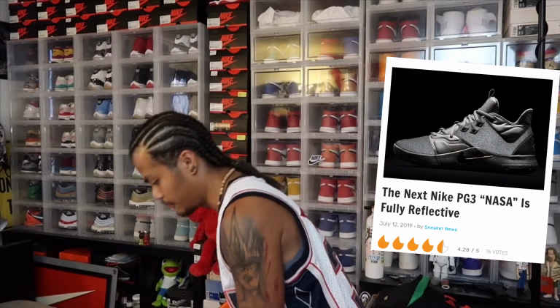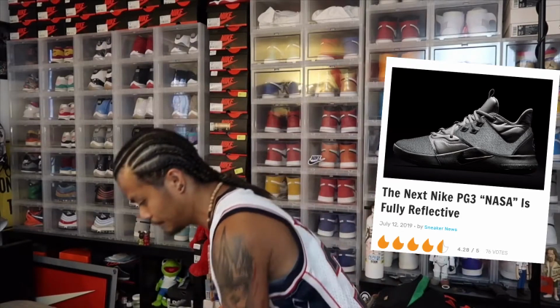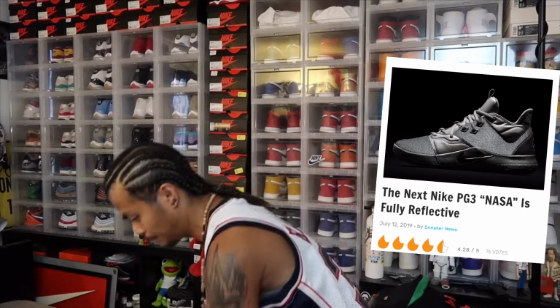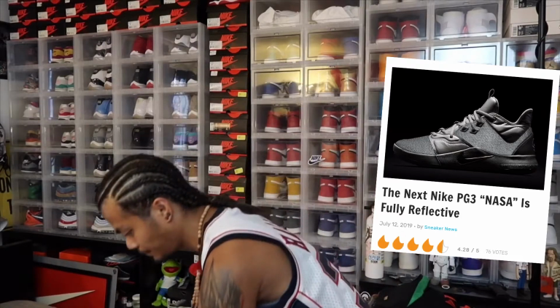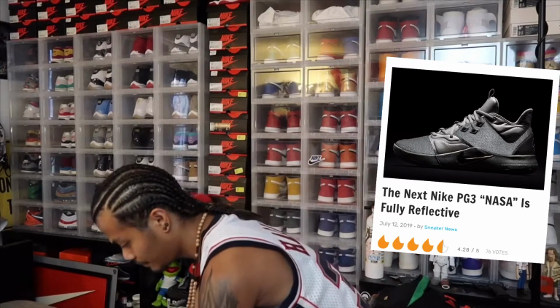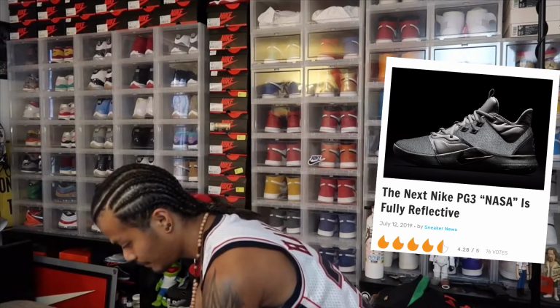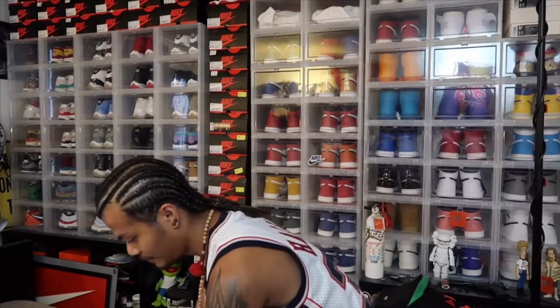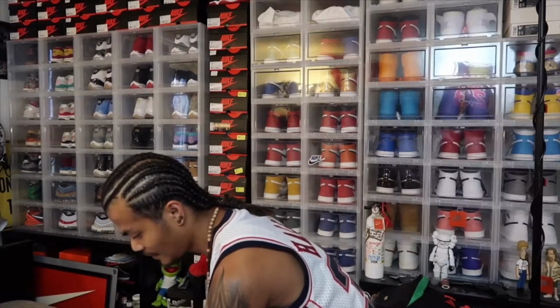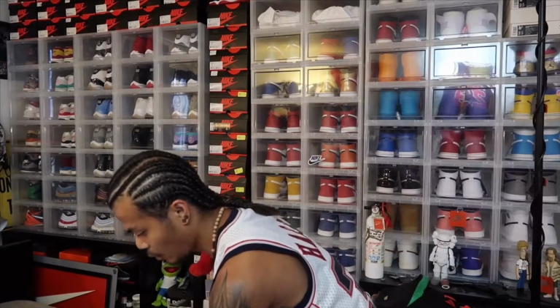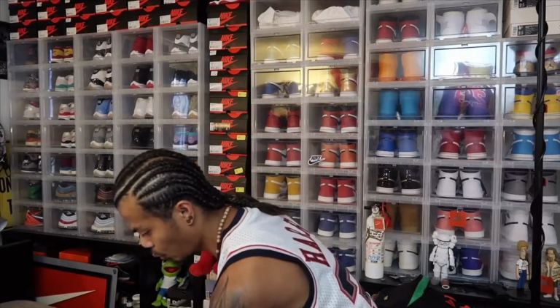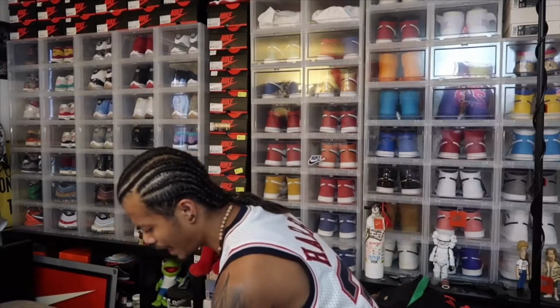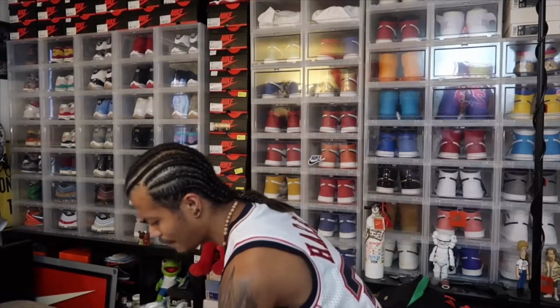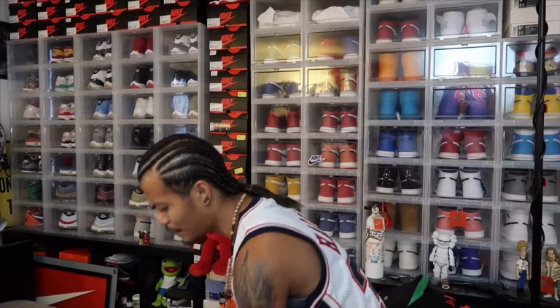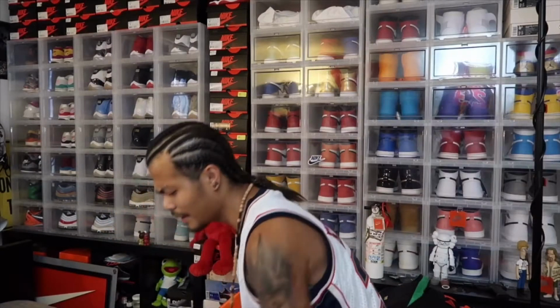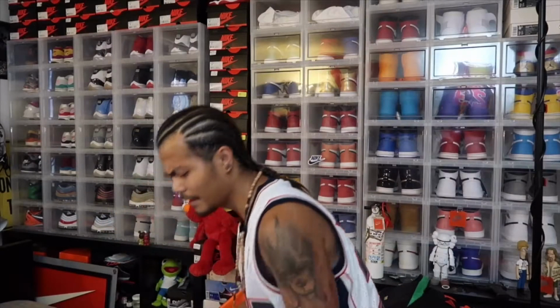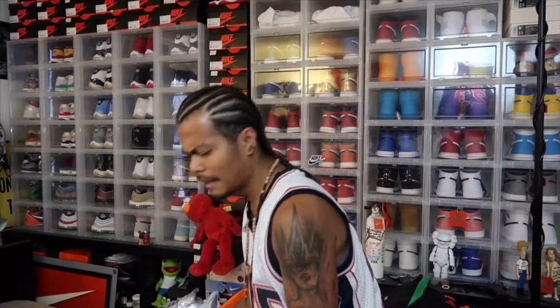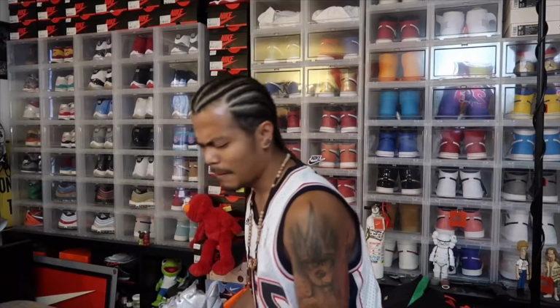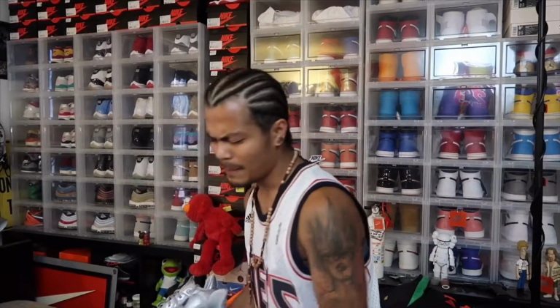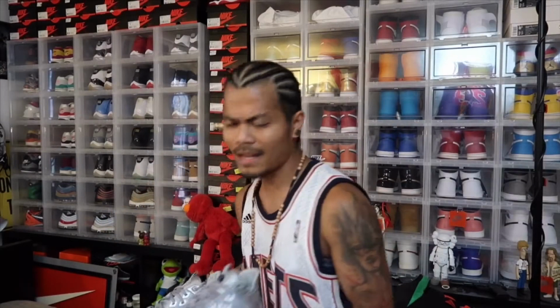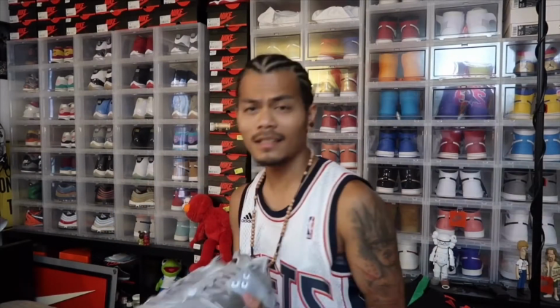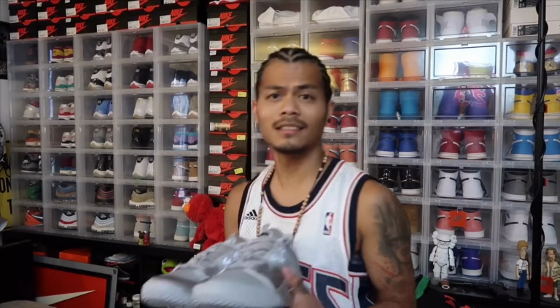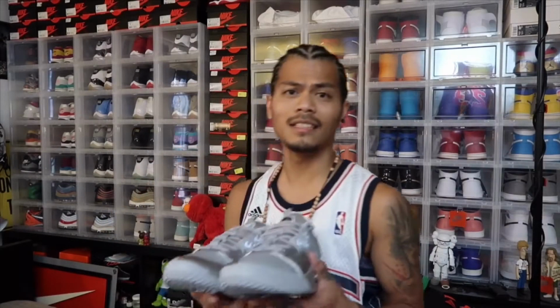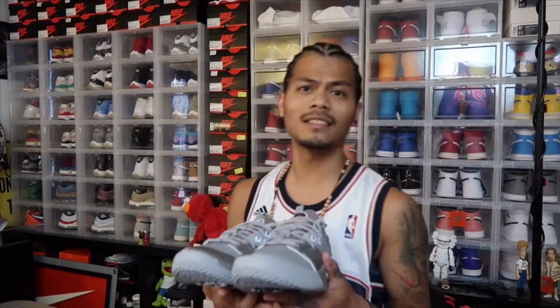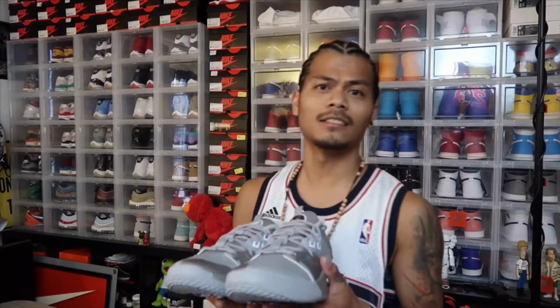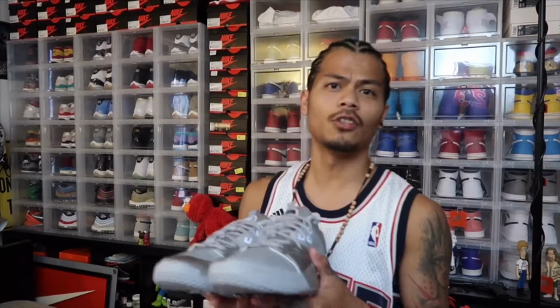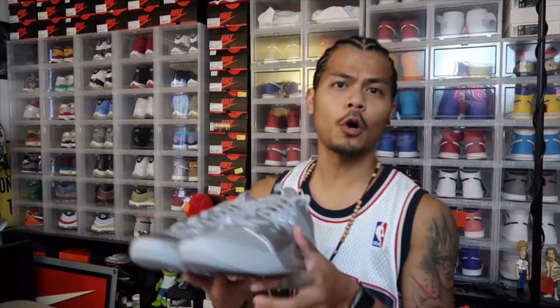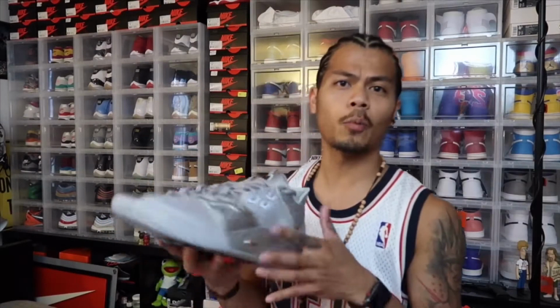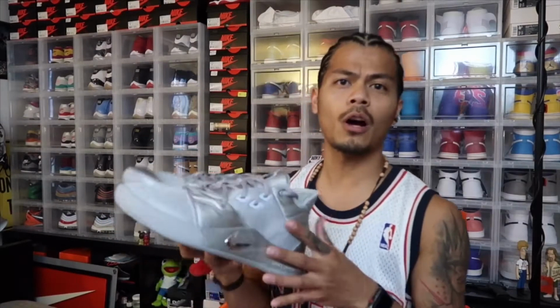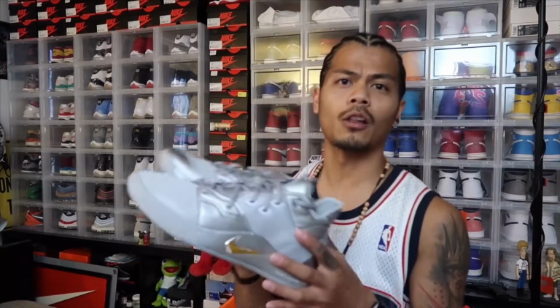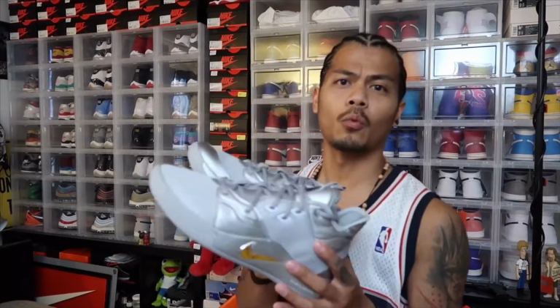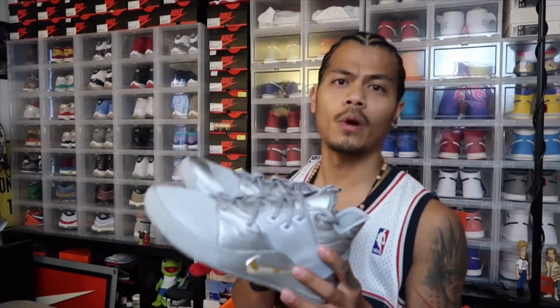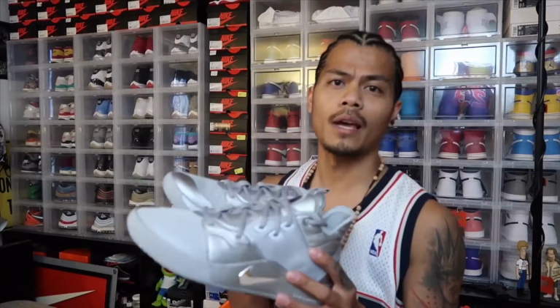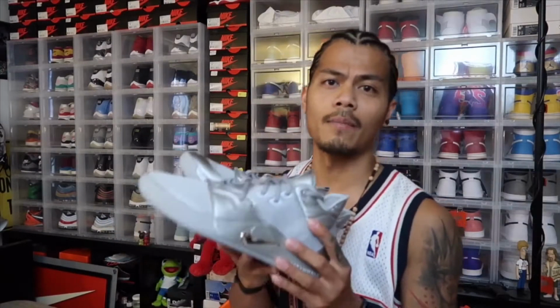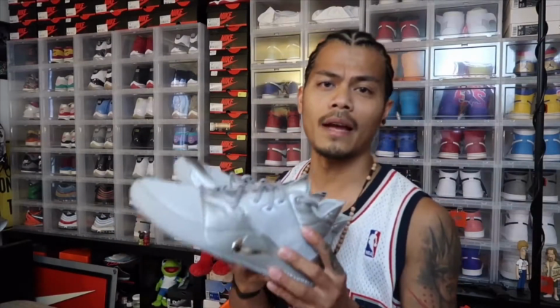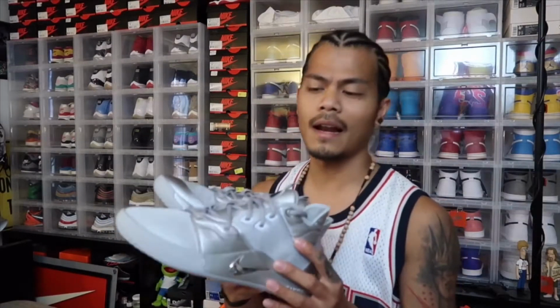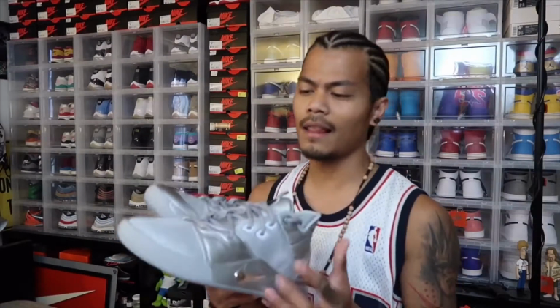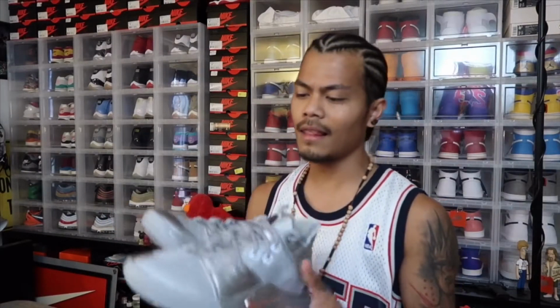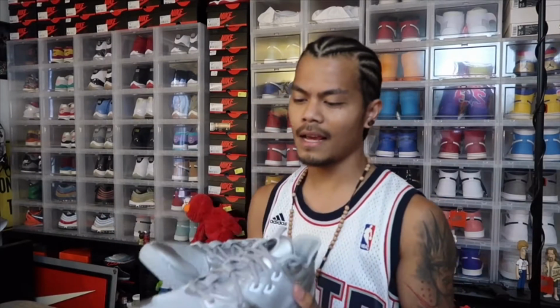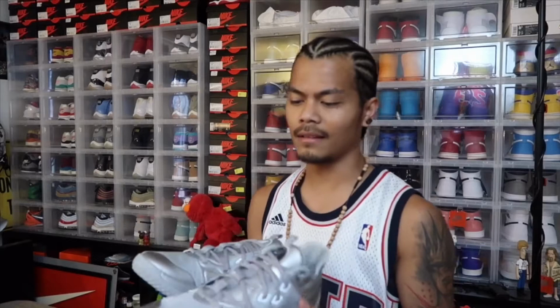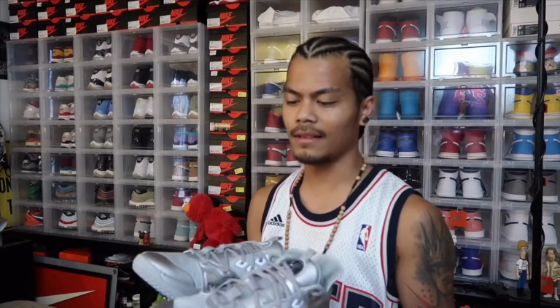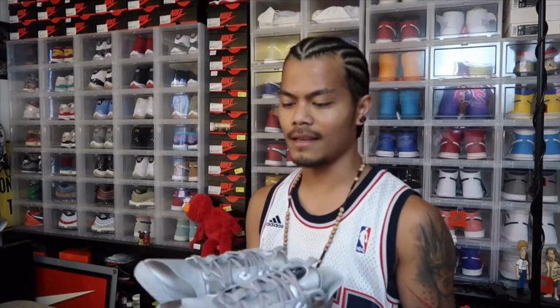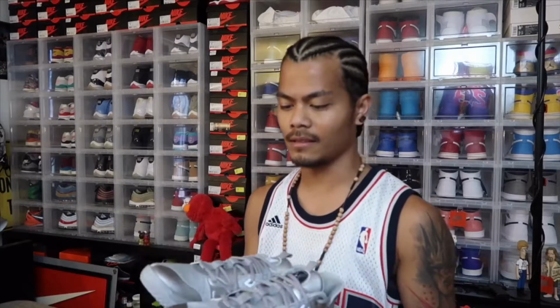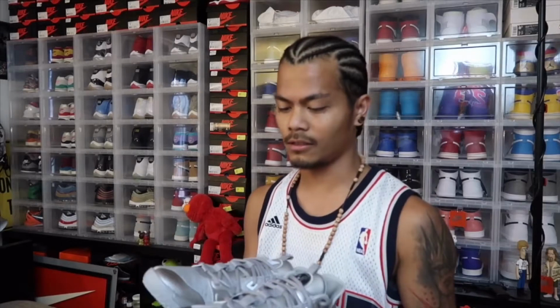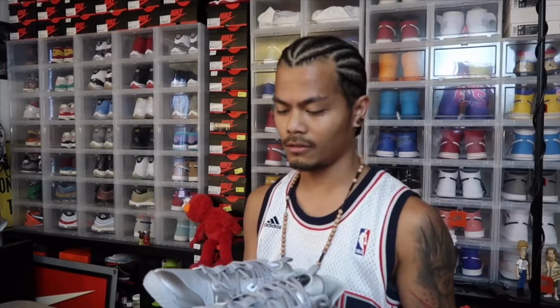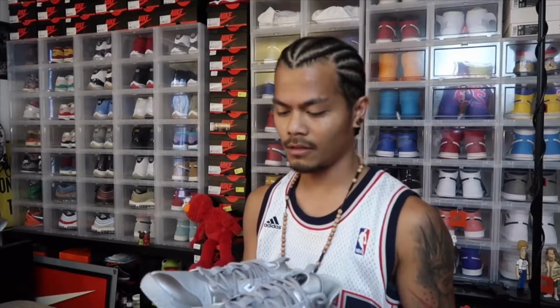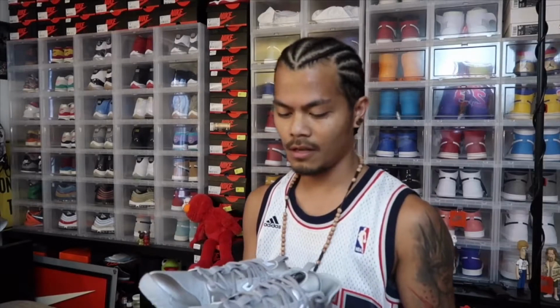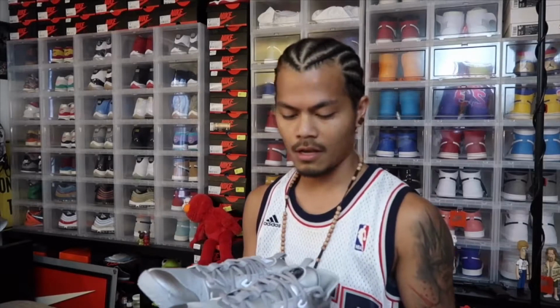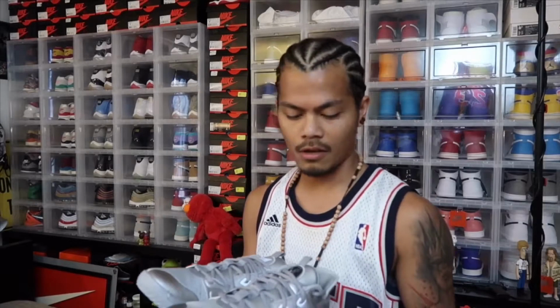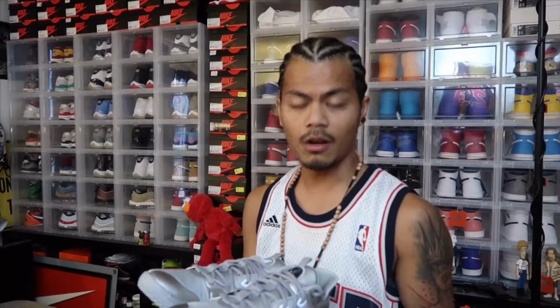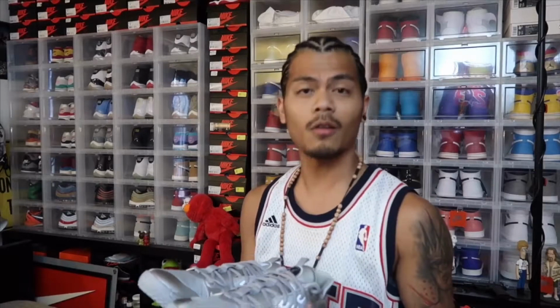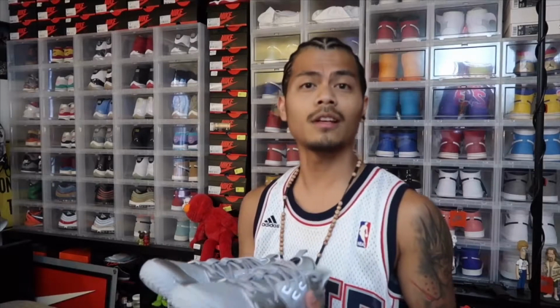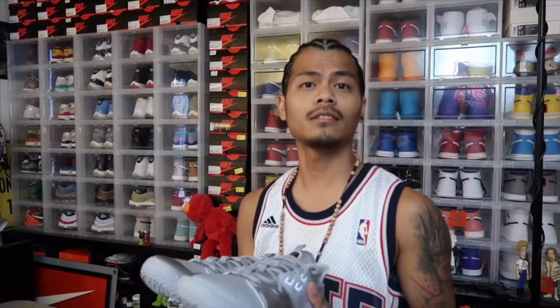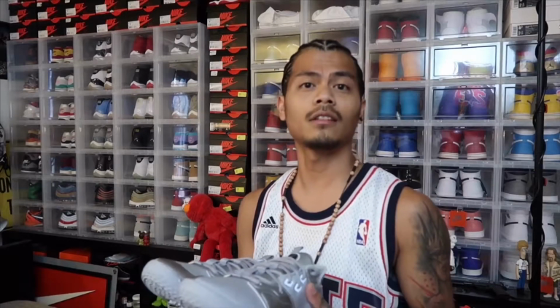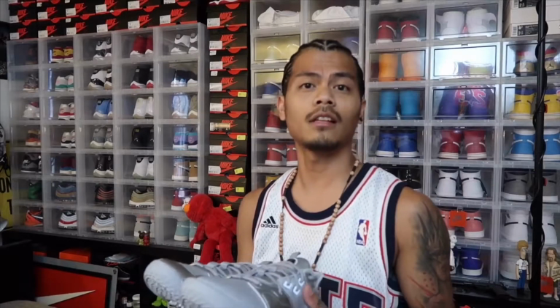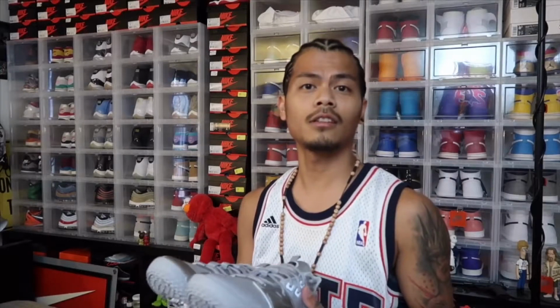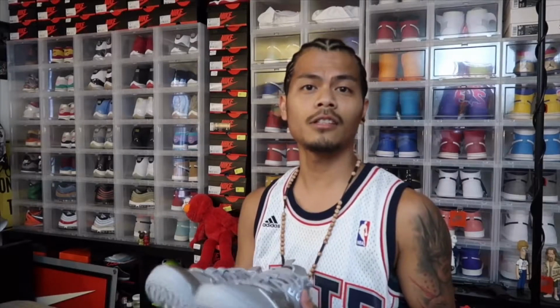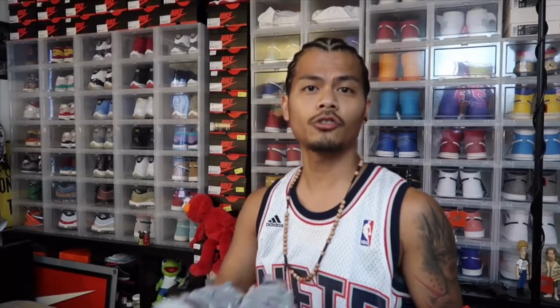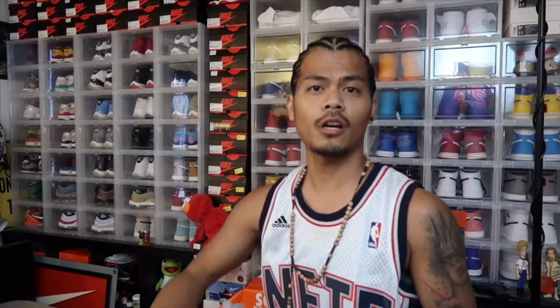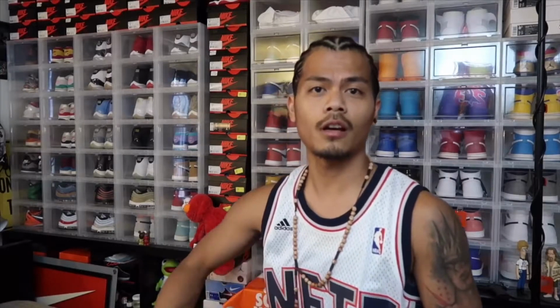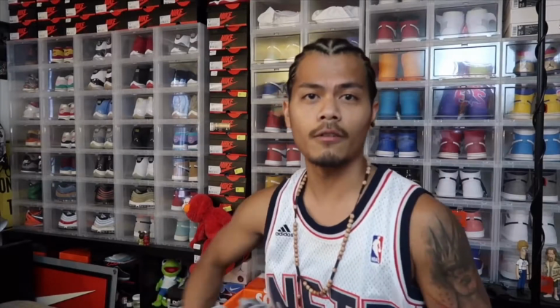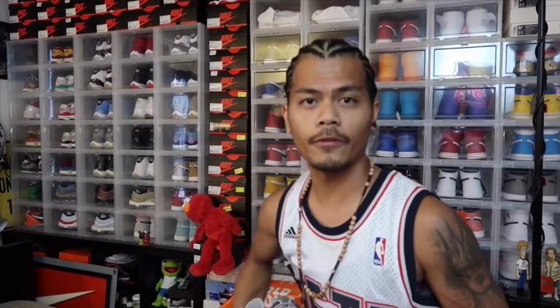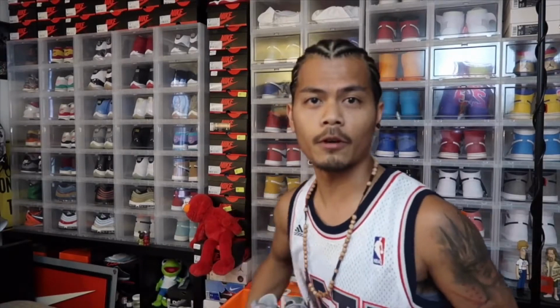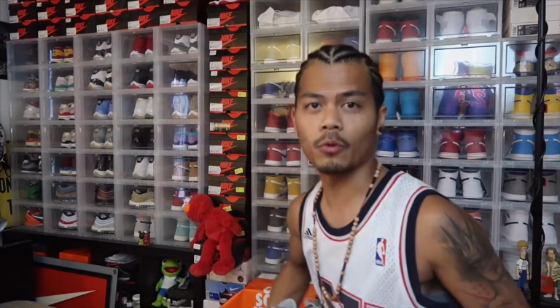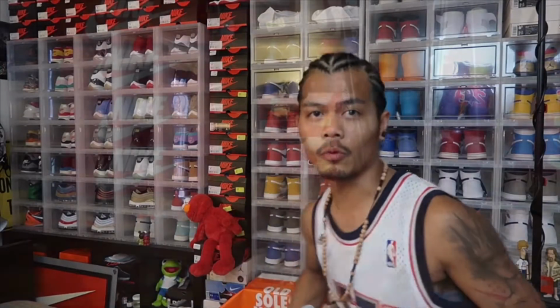These are a dope colorway man, I like this. Let's check the fit real quick.